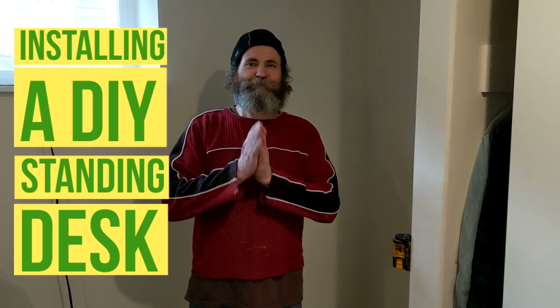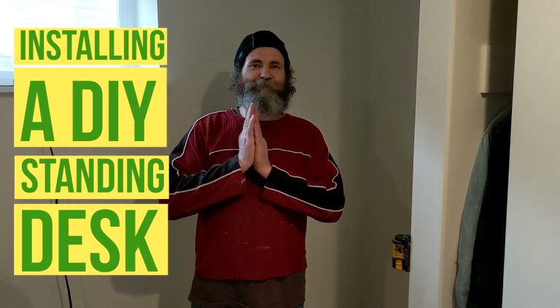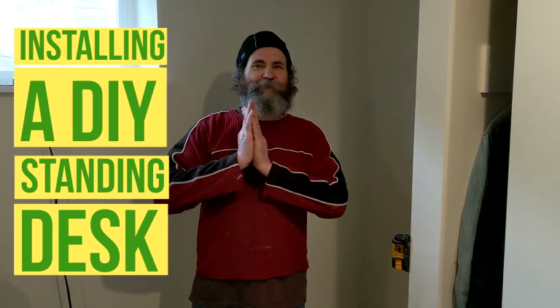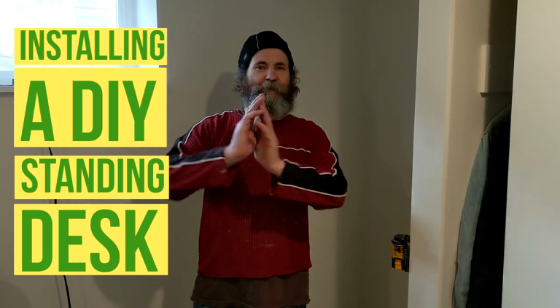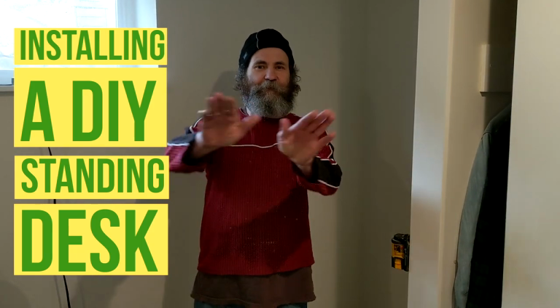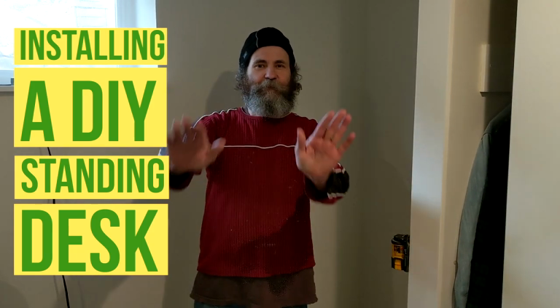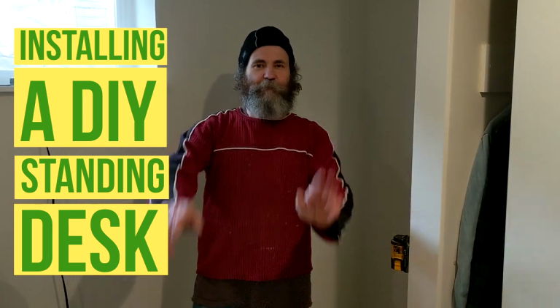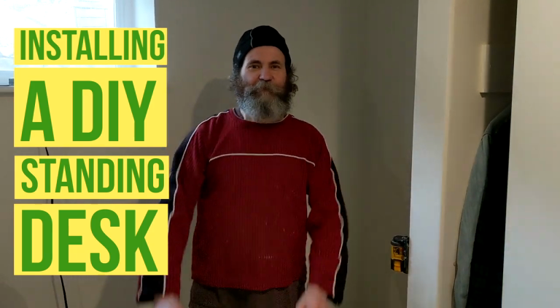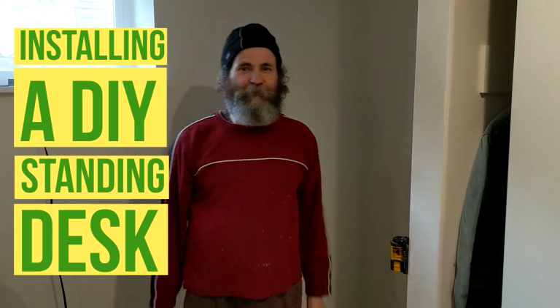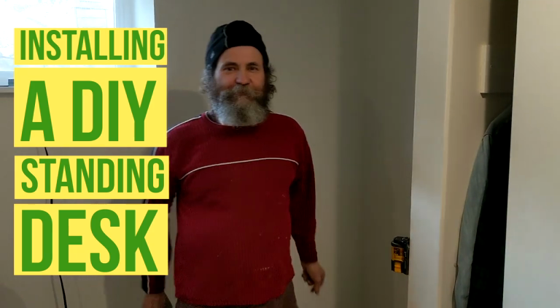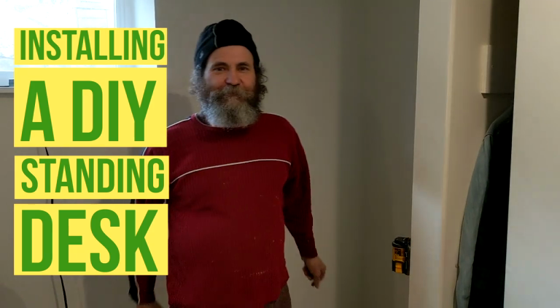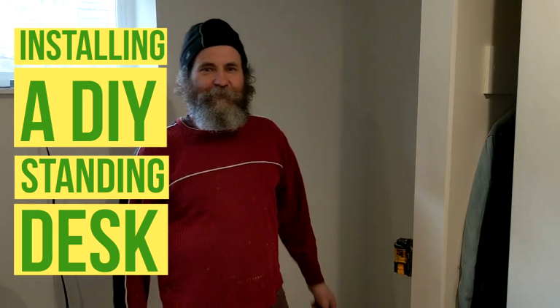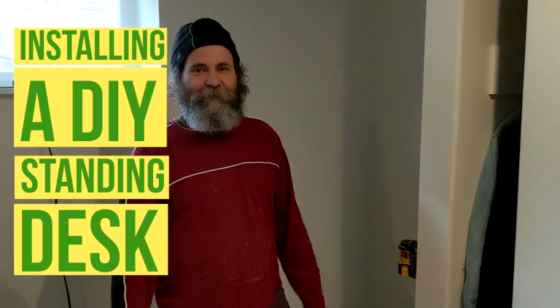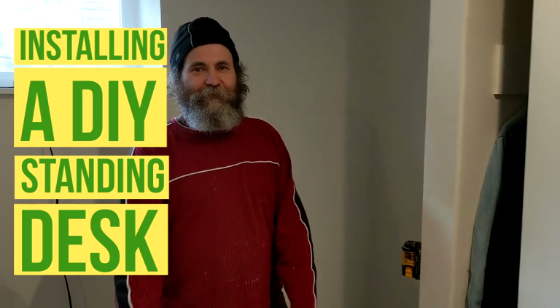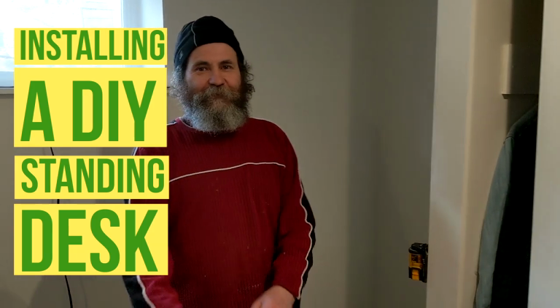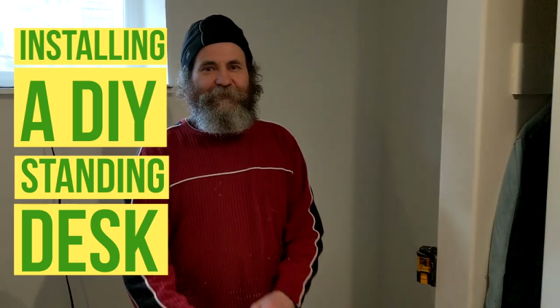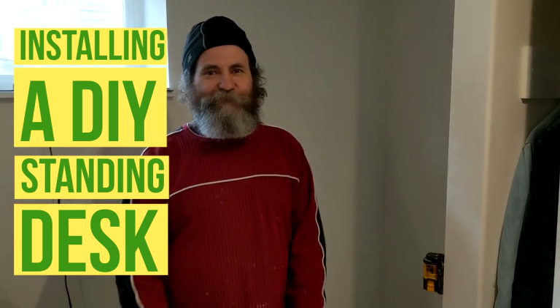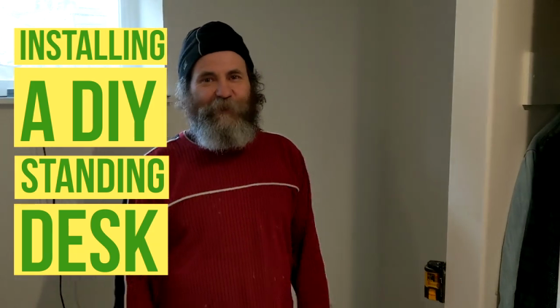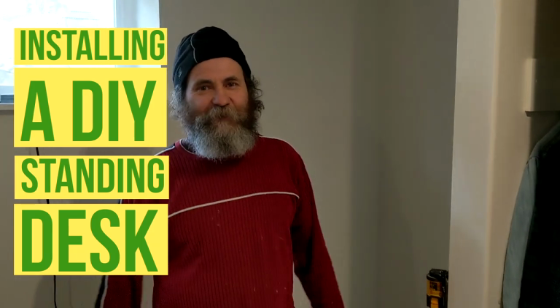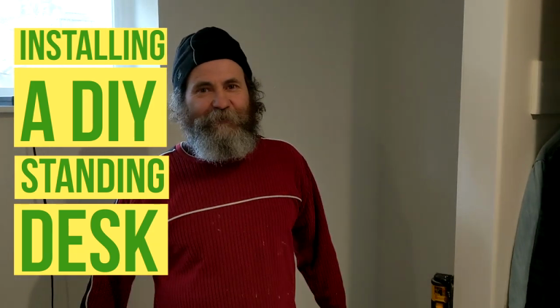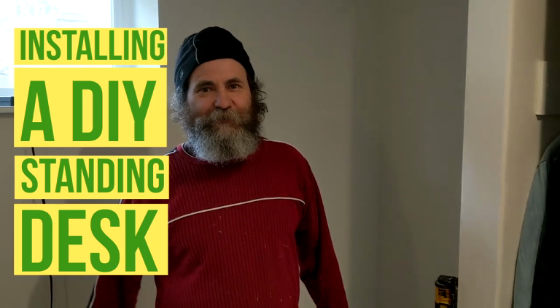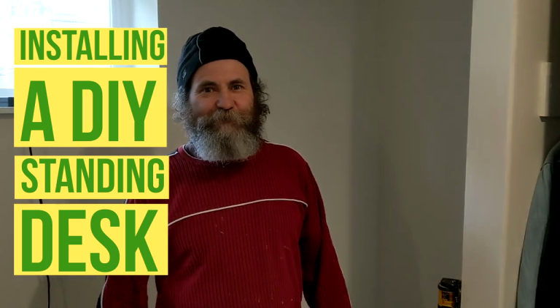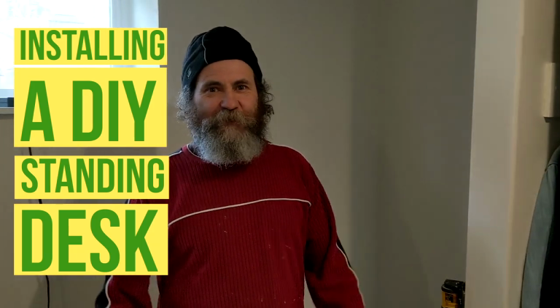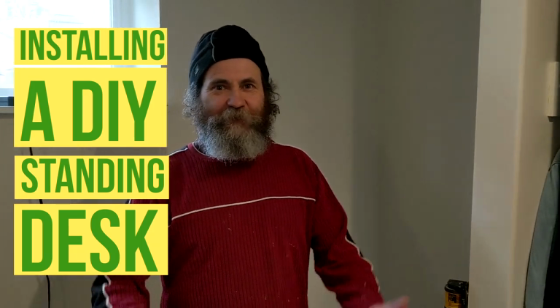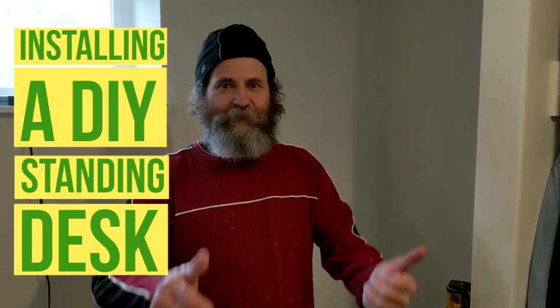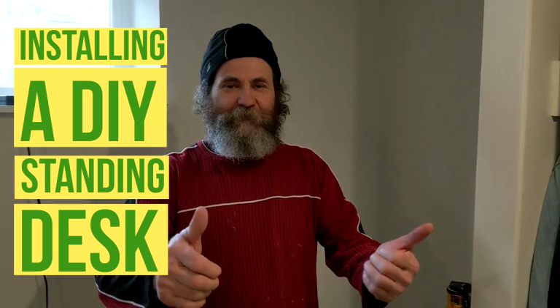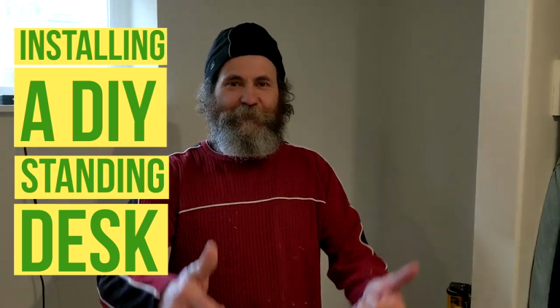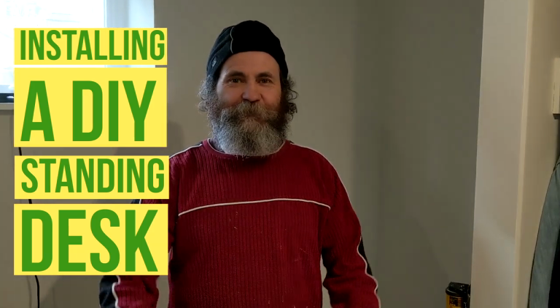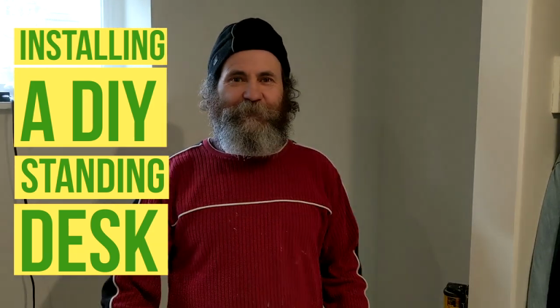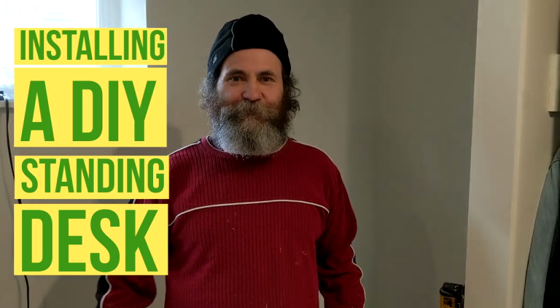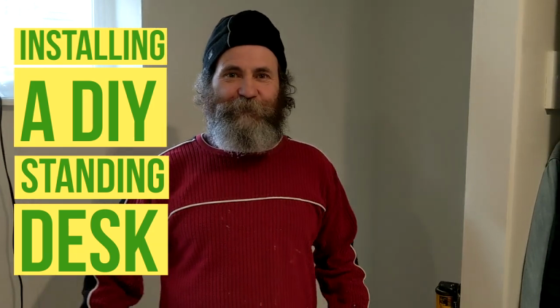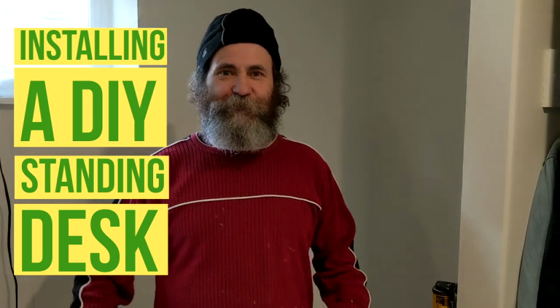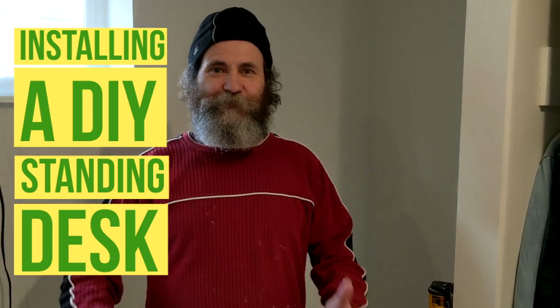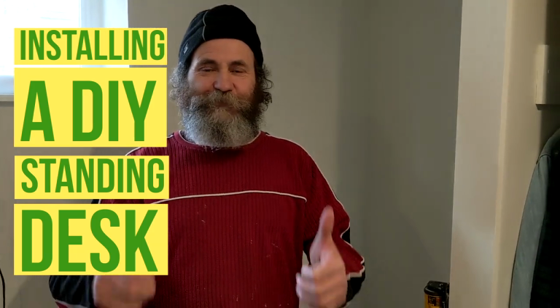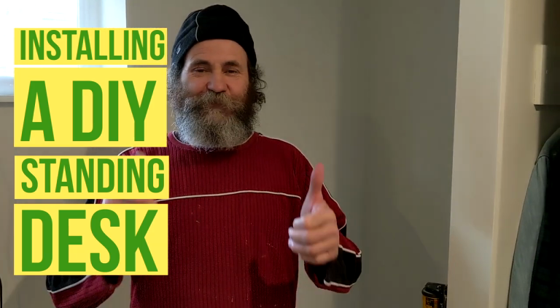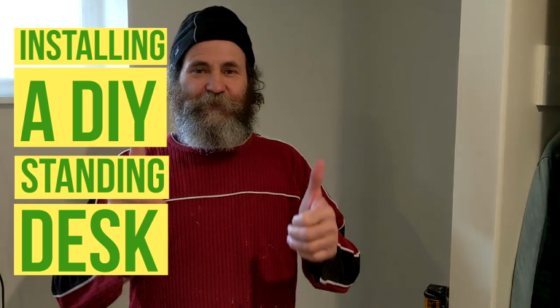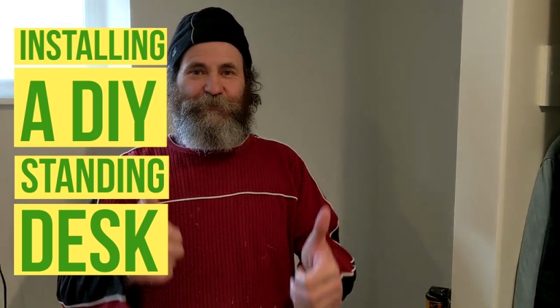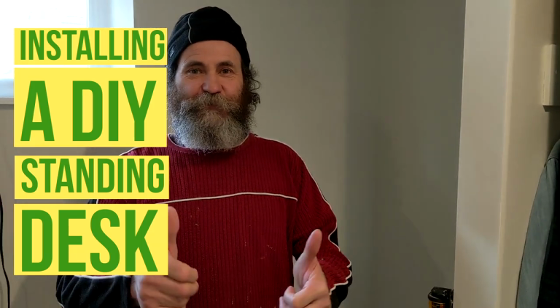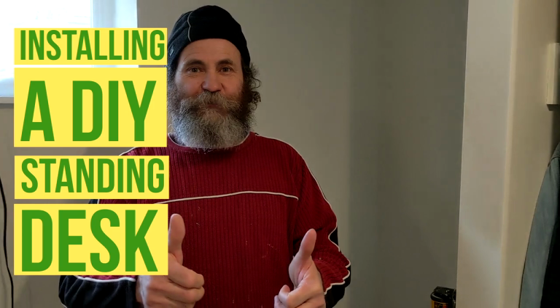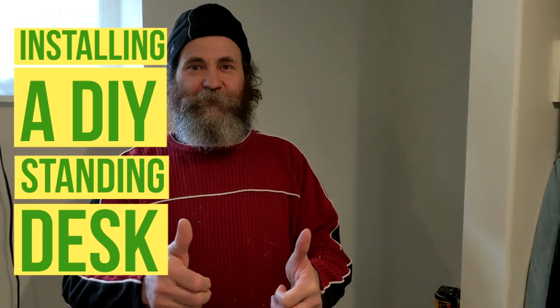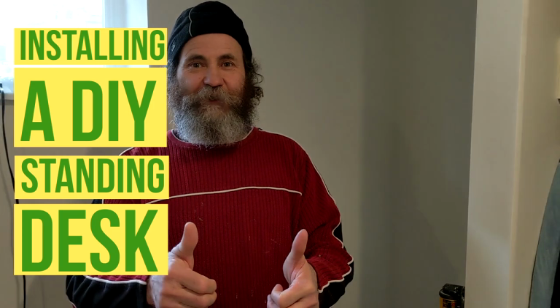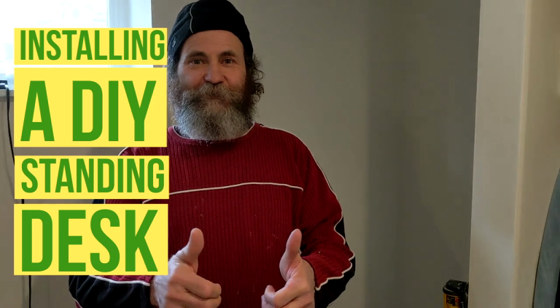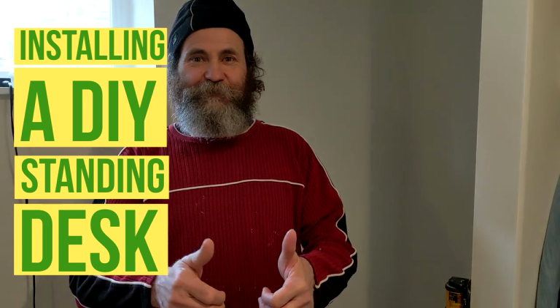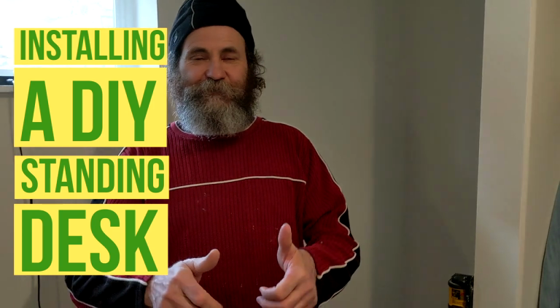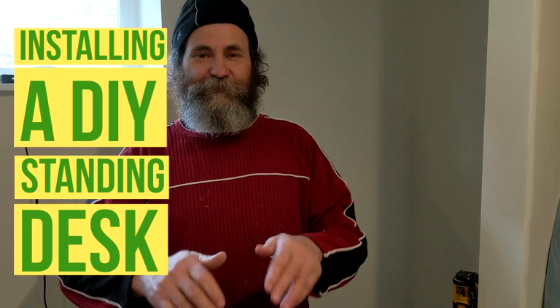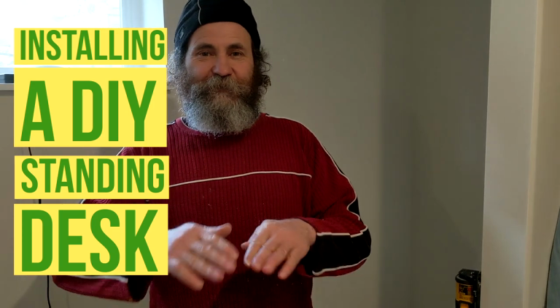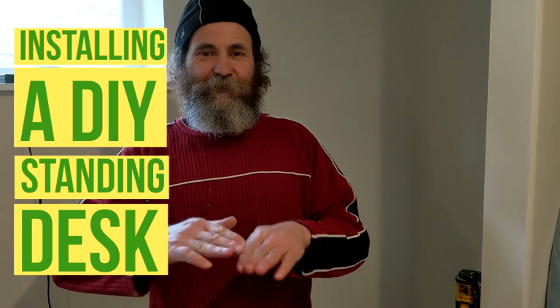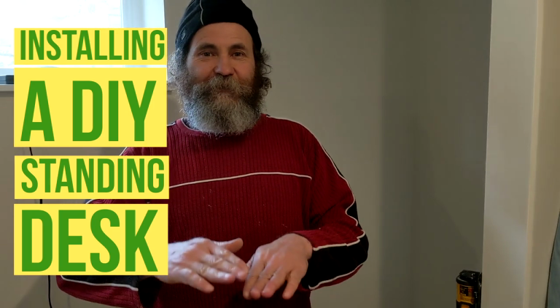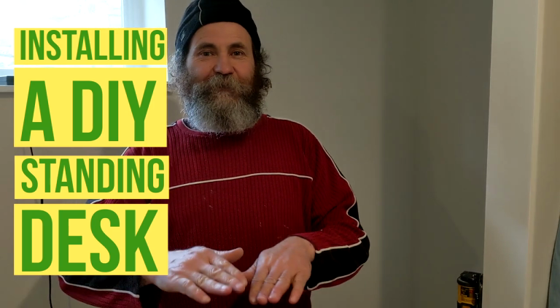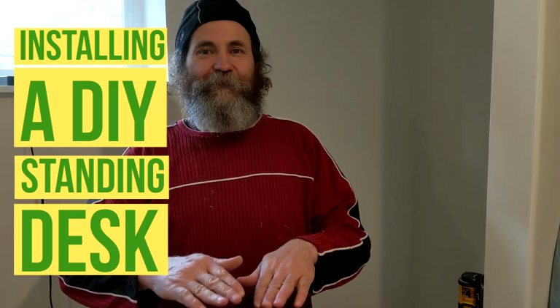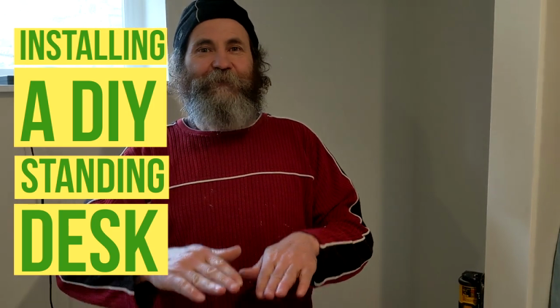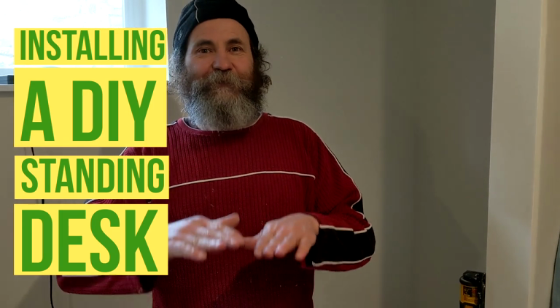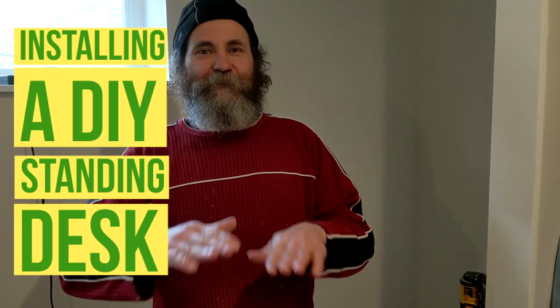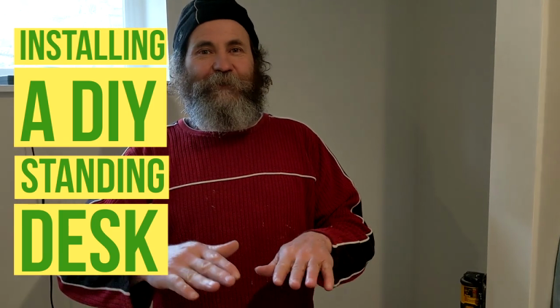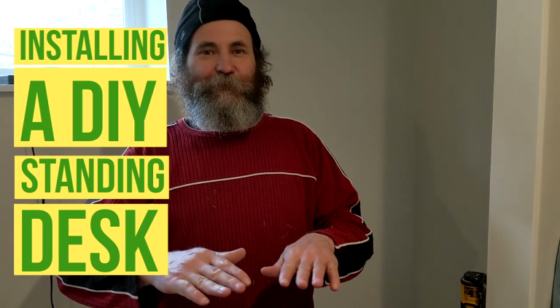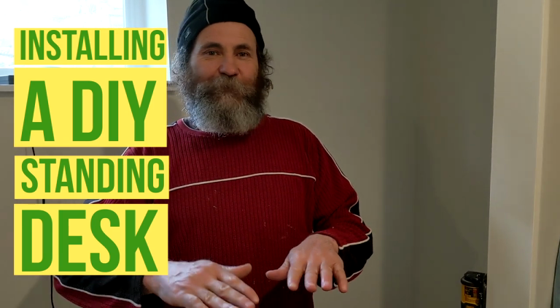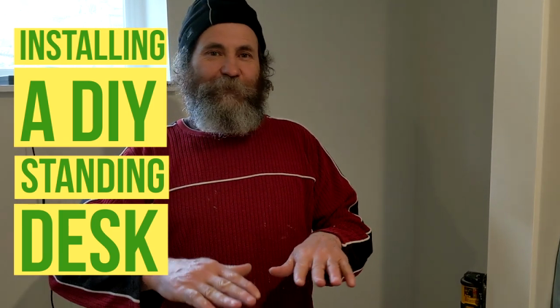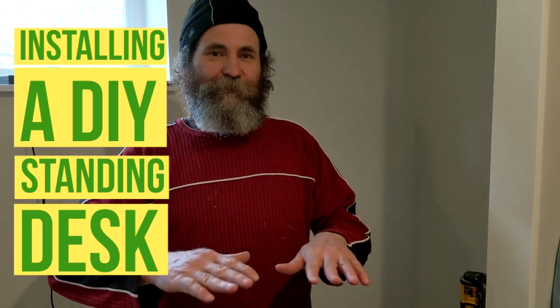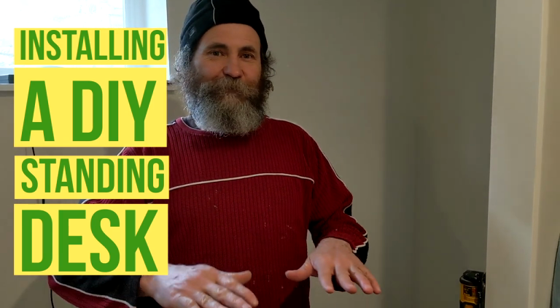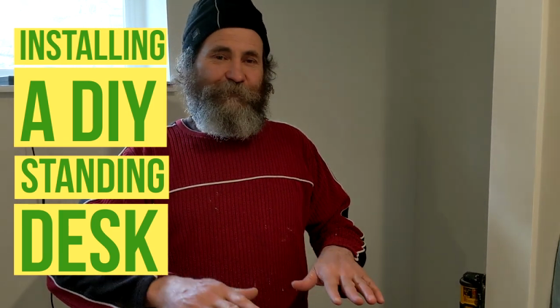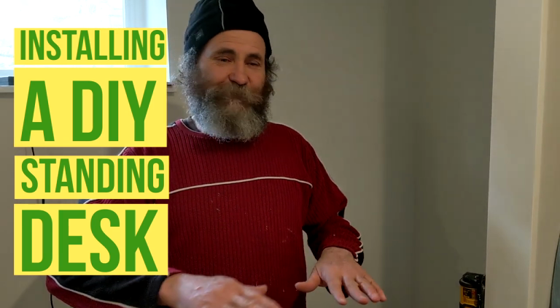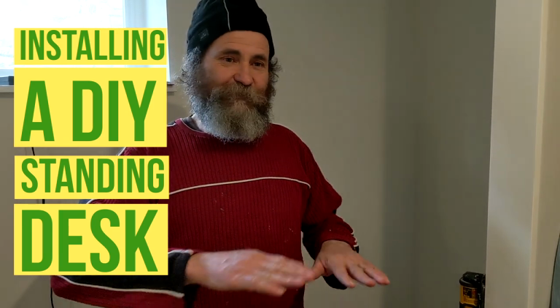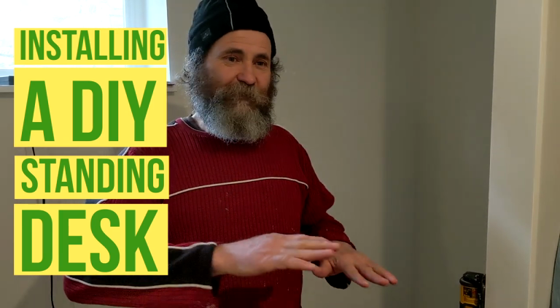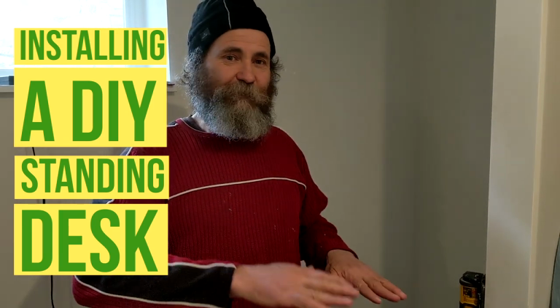Hello my friend, here's Bayan with Bayan Renu. In this video I'm just gonna show you guys how we're going to install a standing desk.